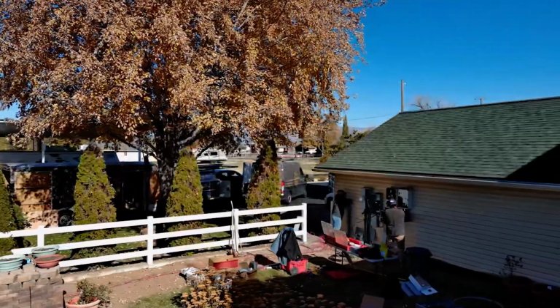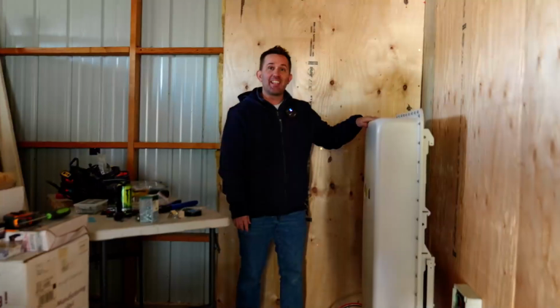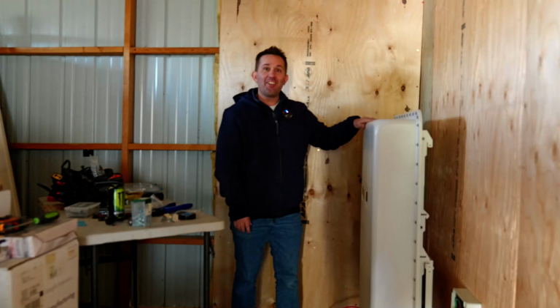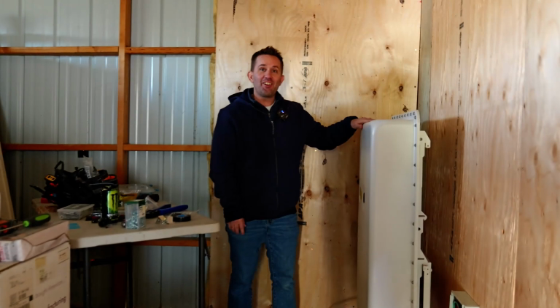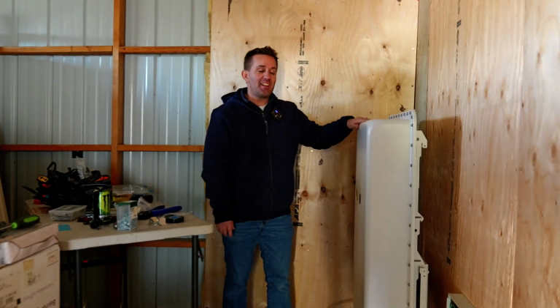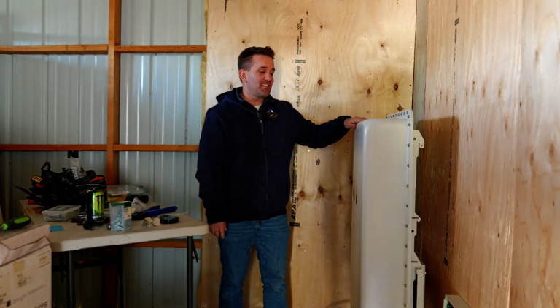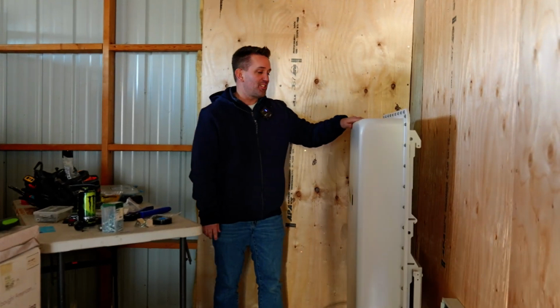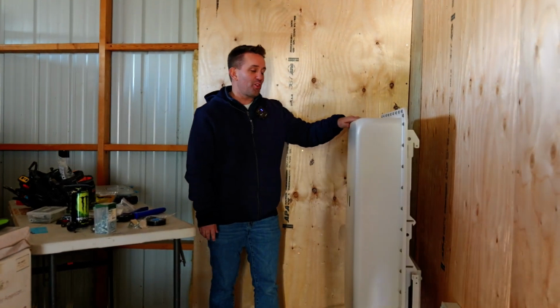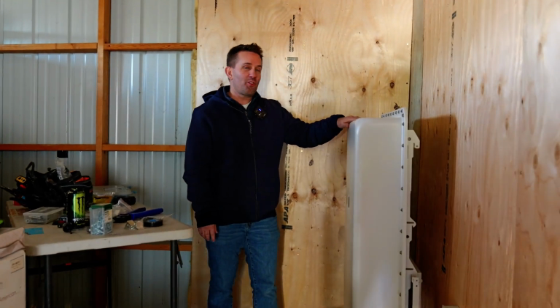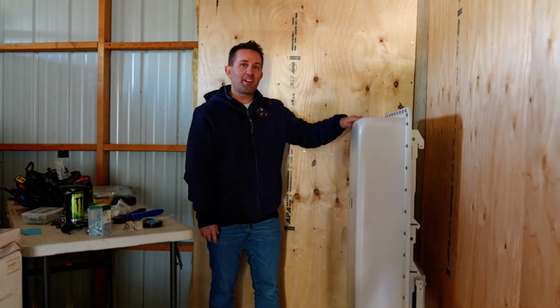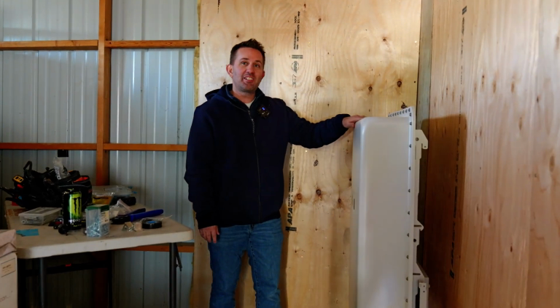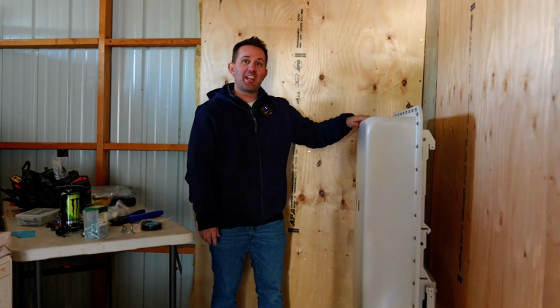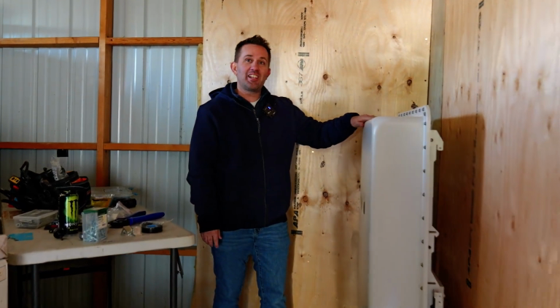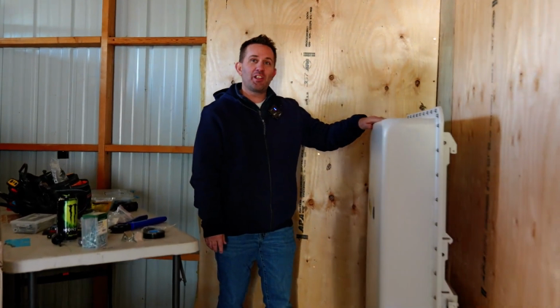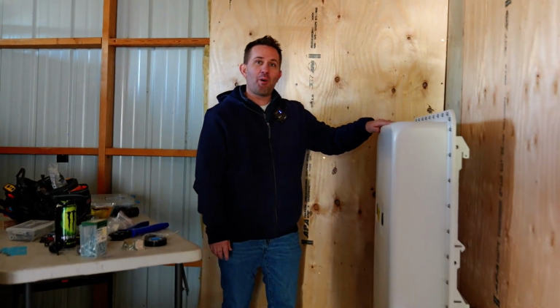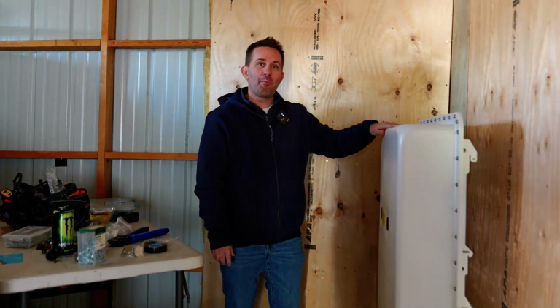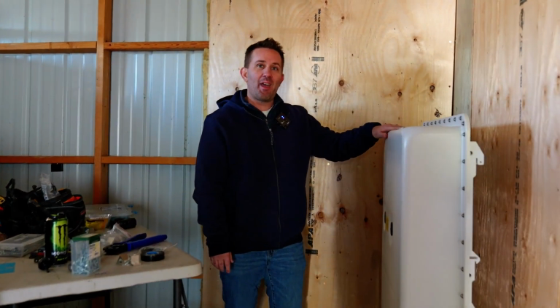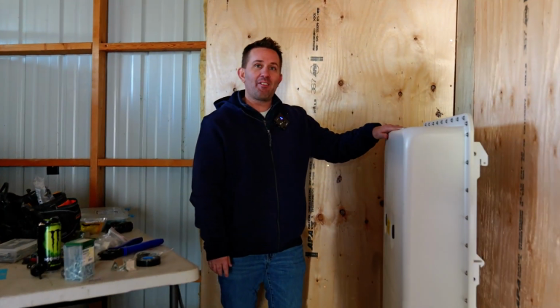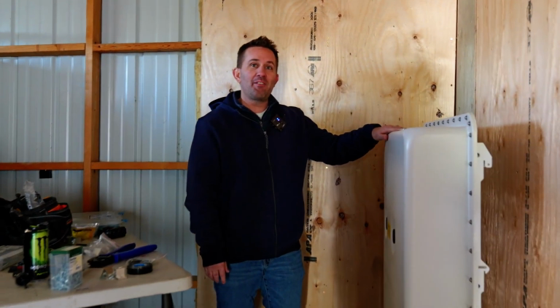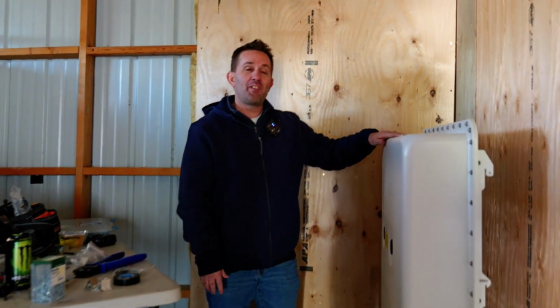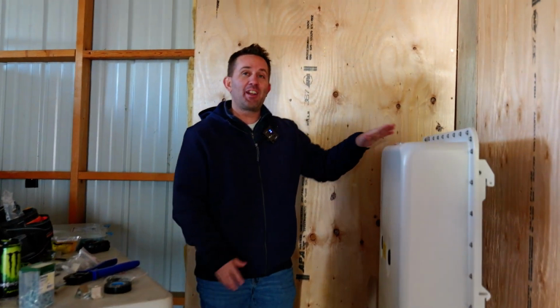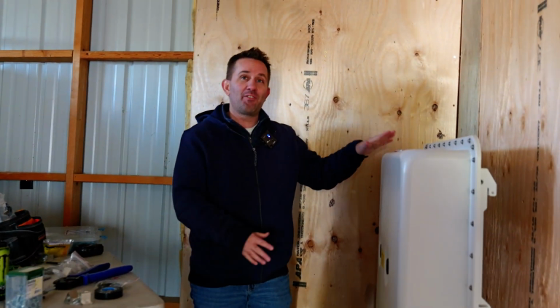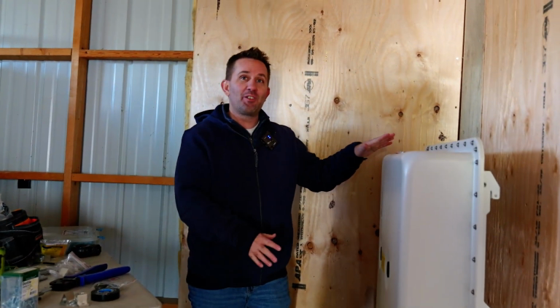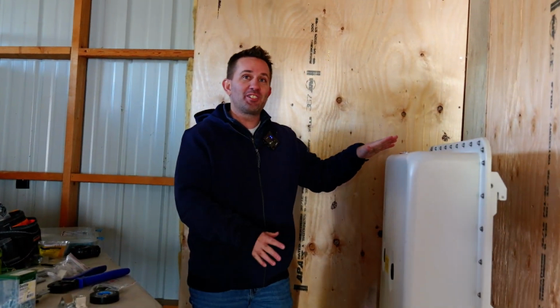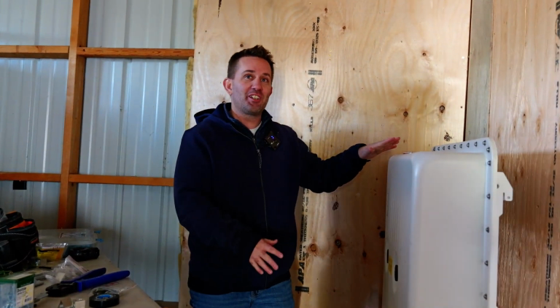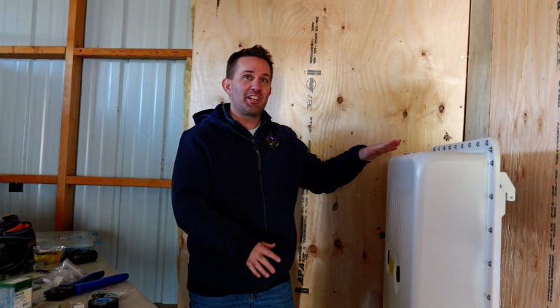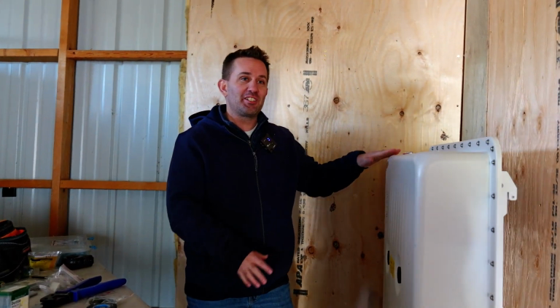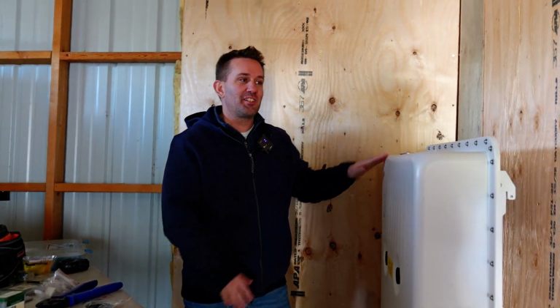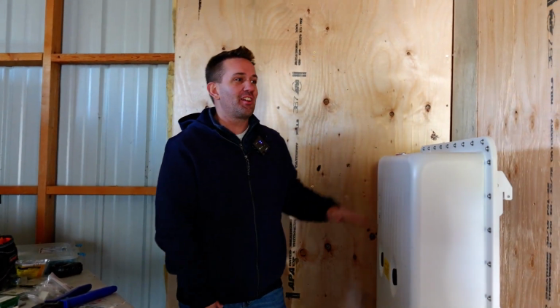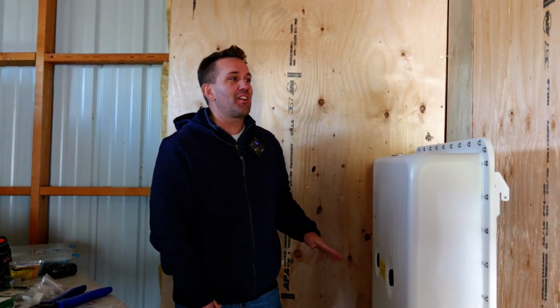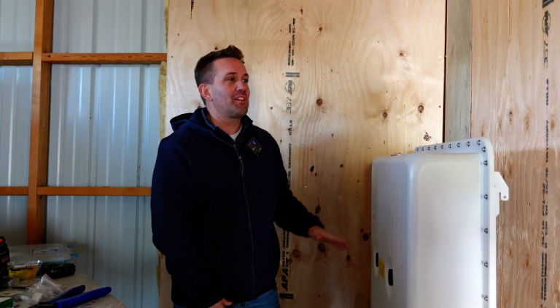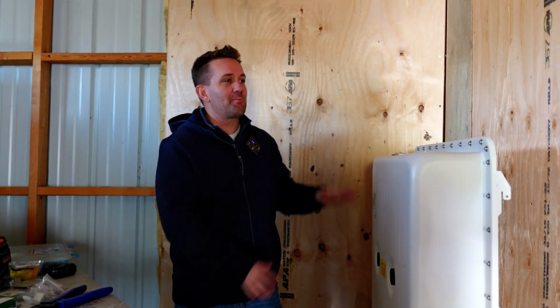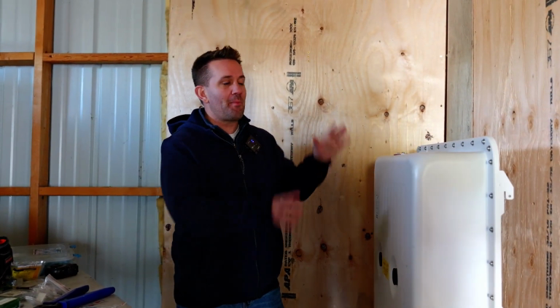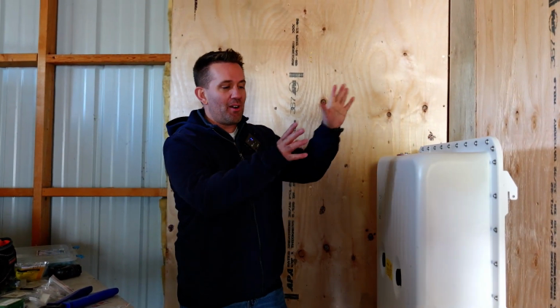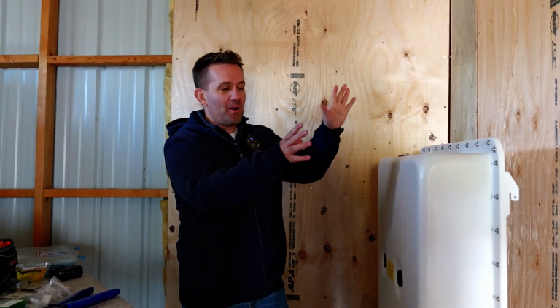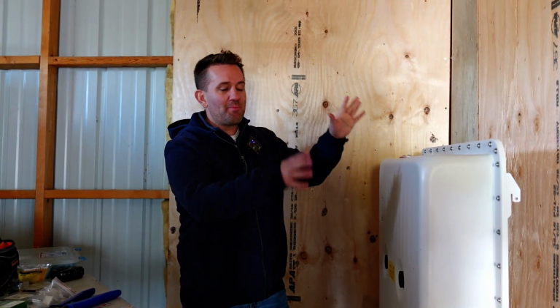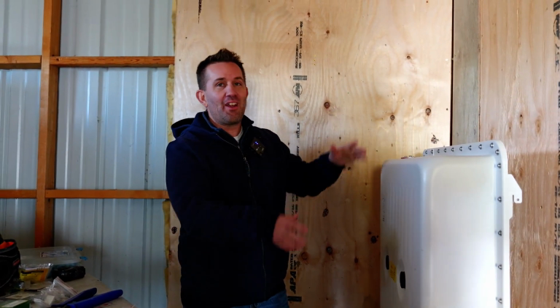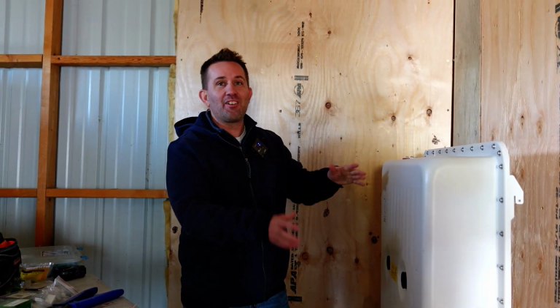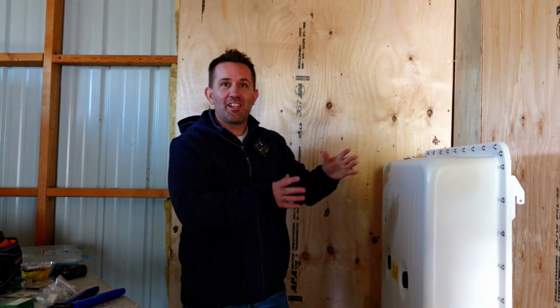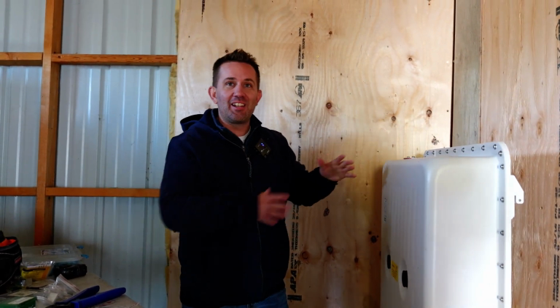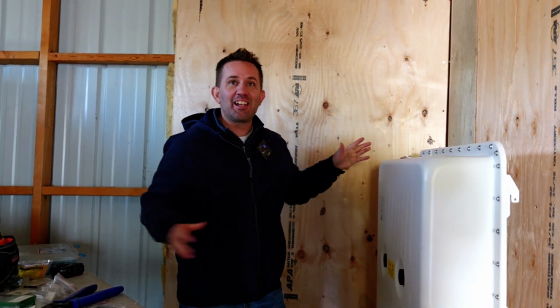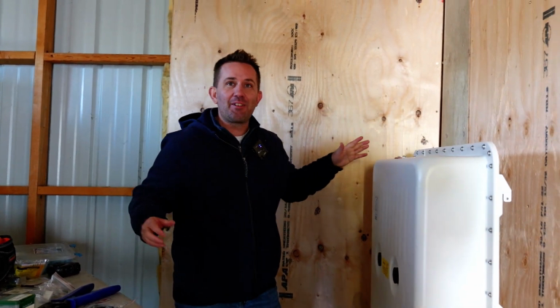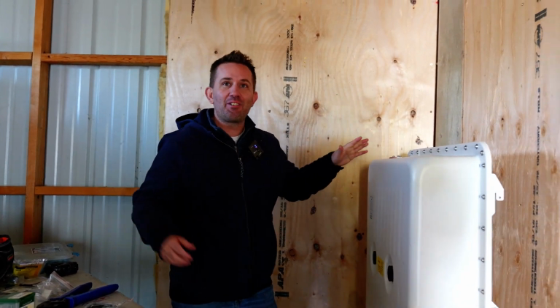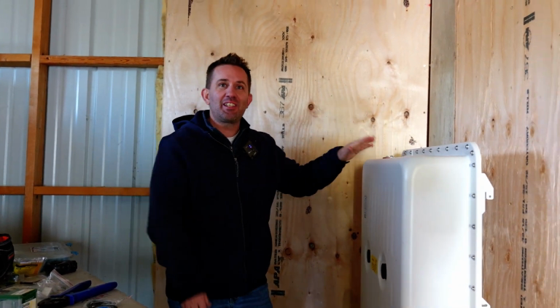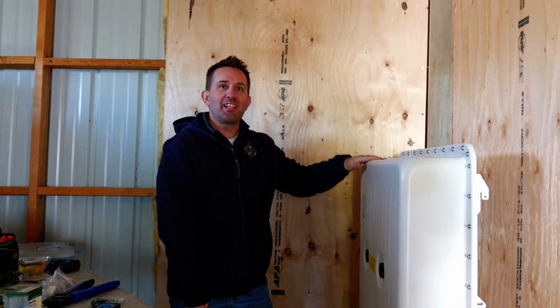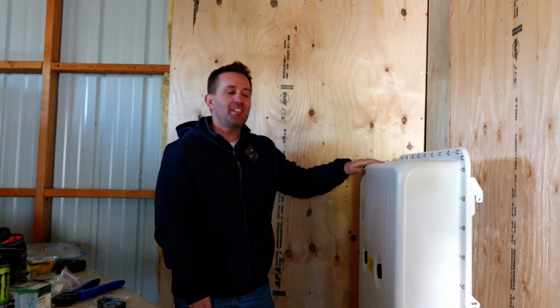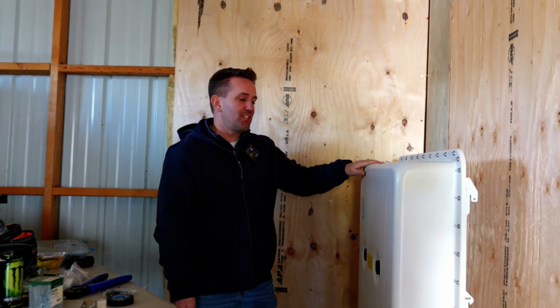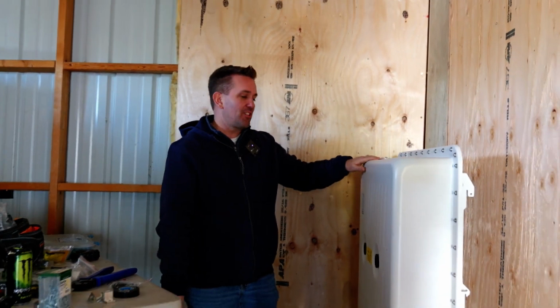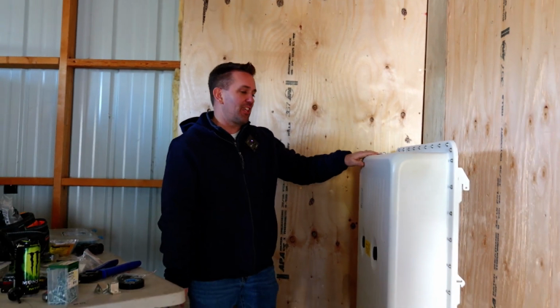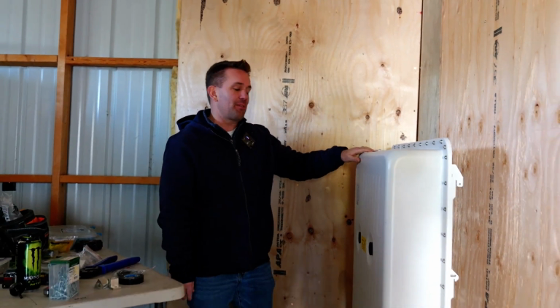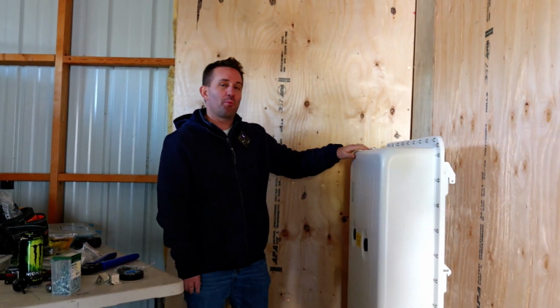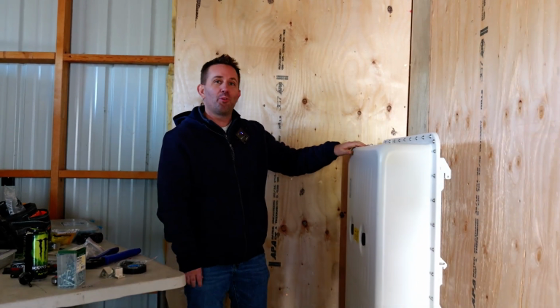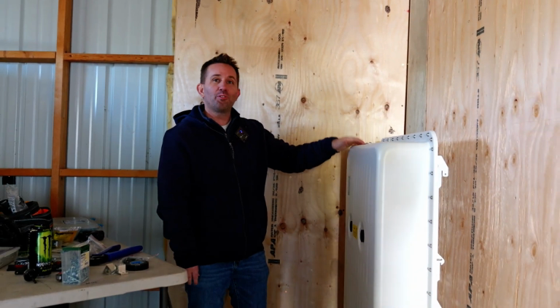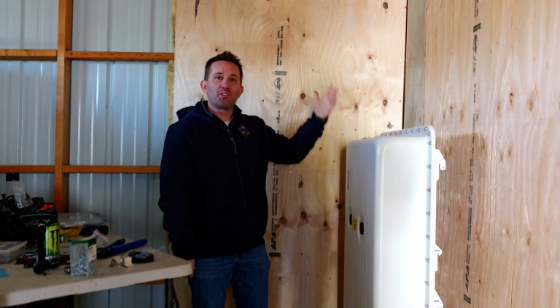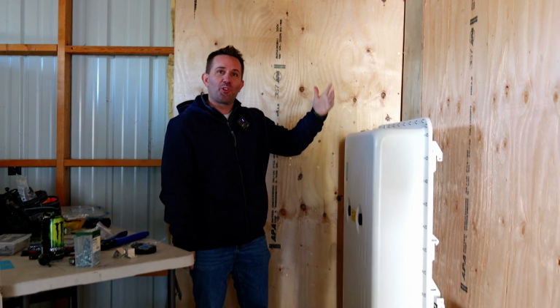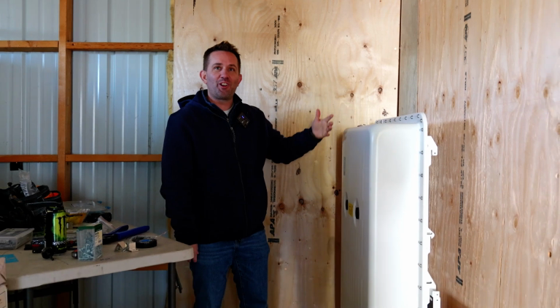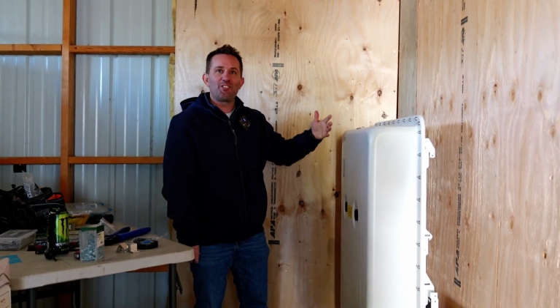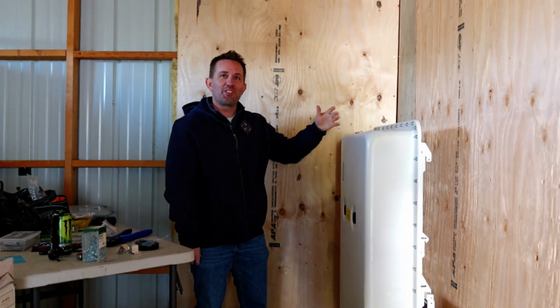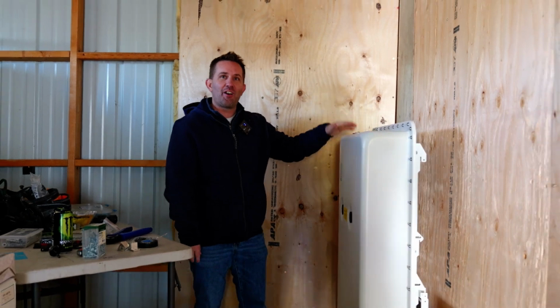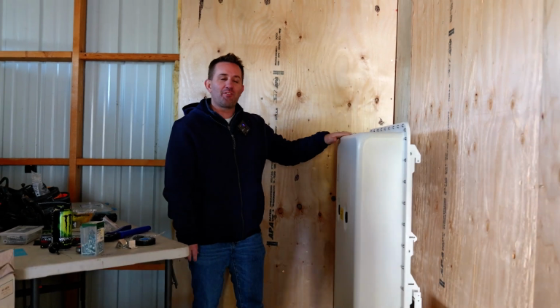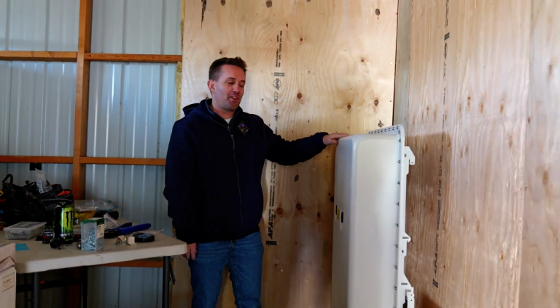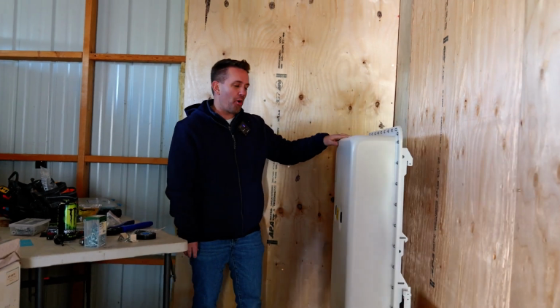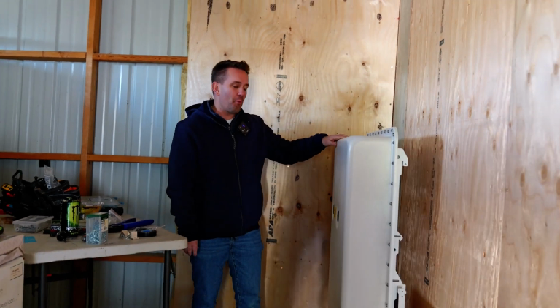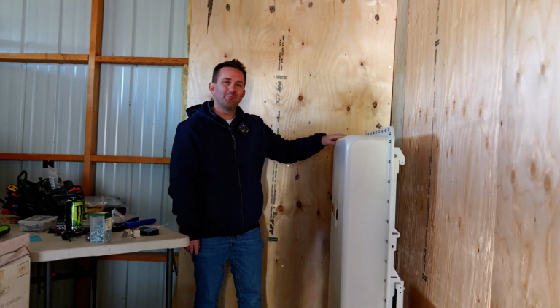Here it is — the SolarEdge 10 kilowatt battery, ready for installation. They're going to mount it up and connect everything so they can pull solar energy and the system is complete.